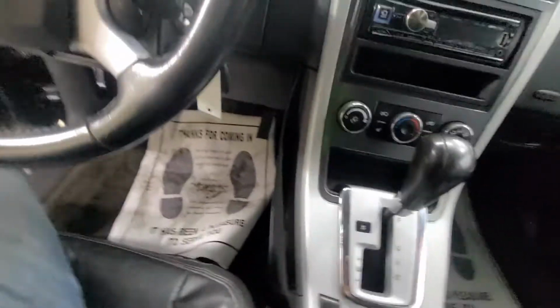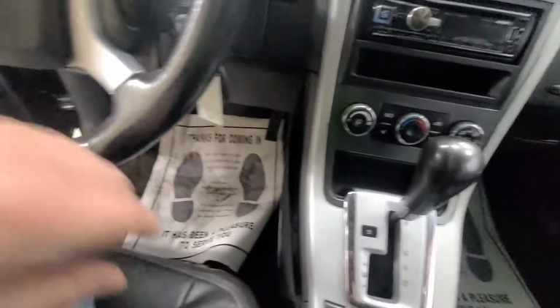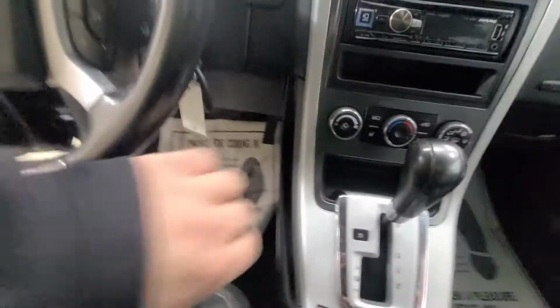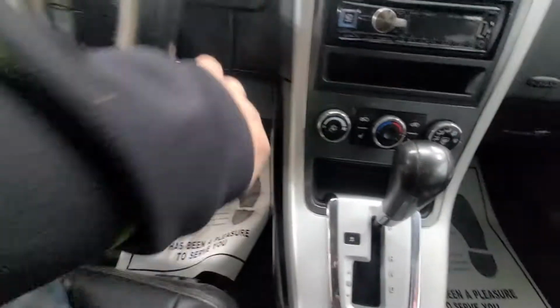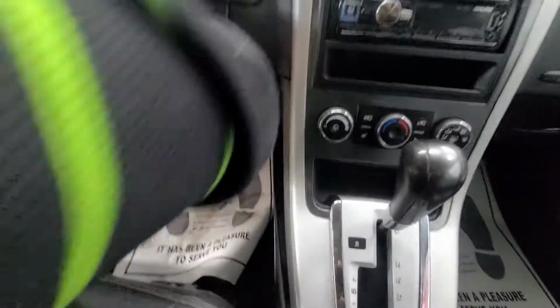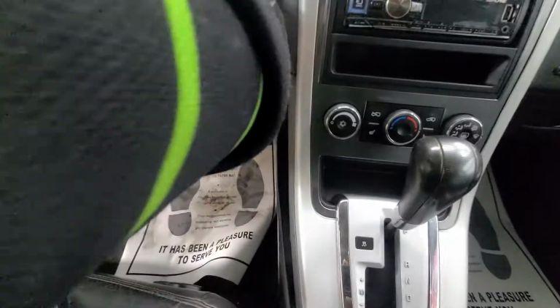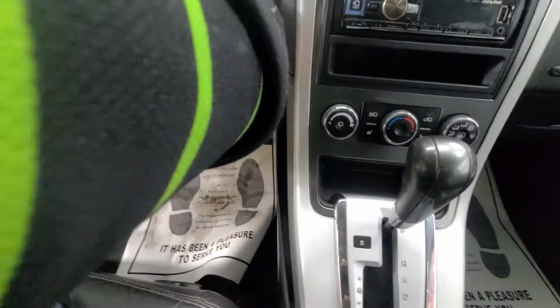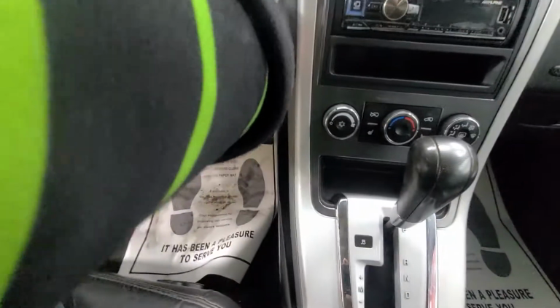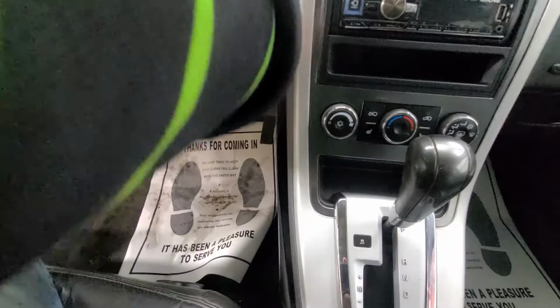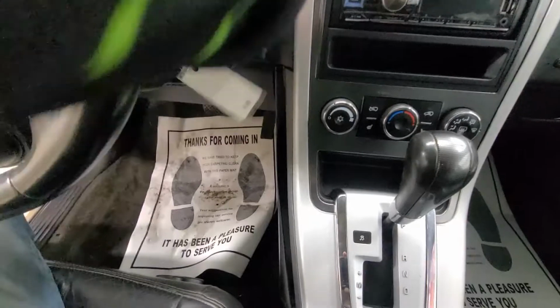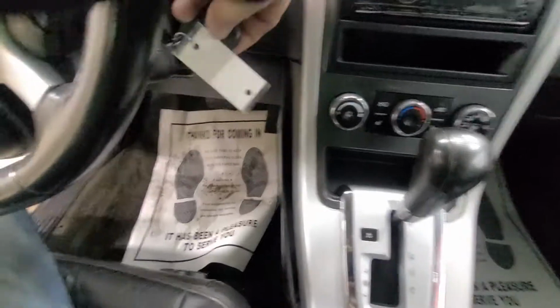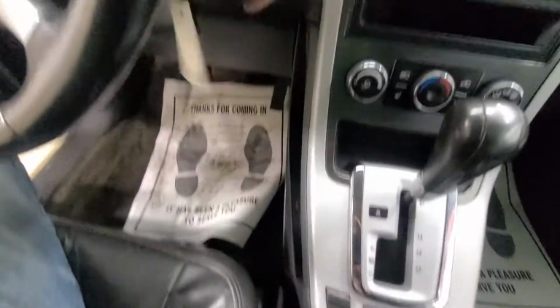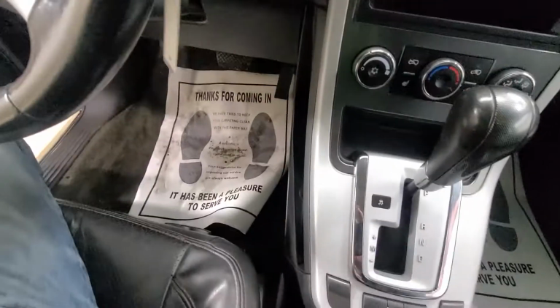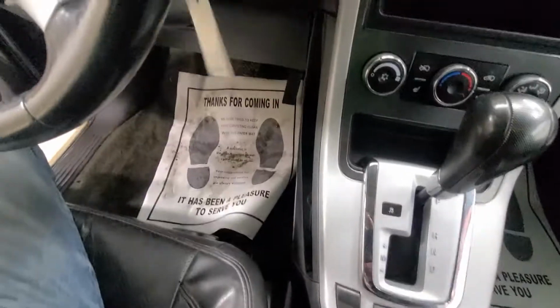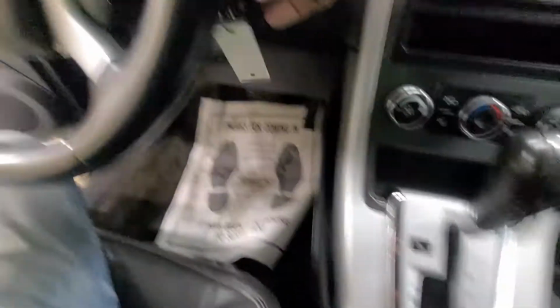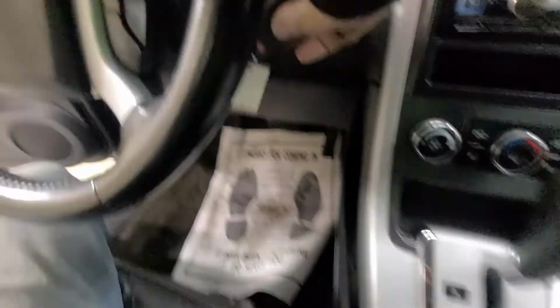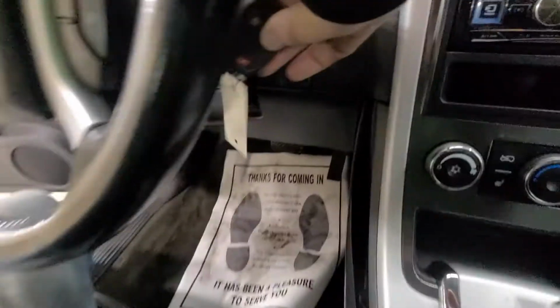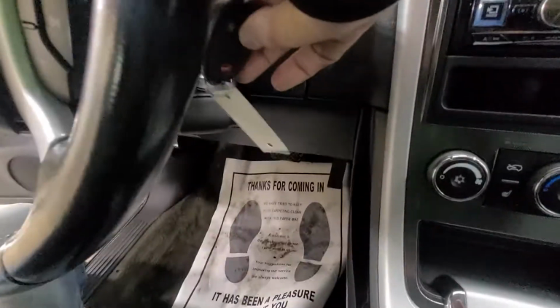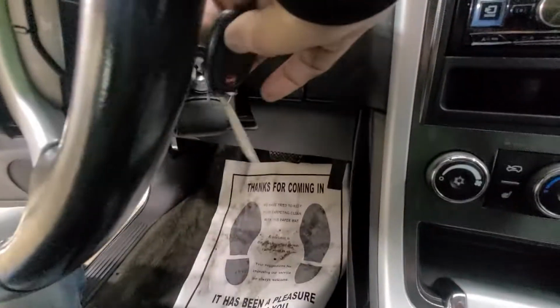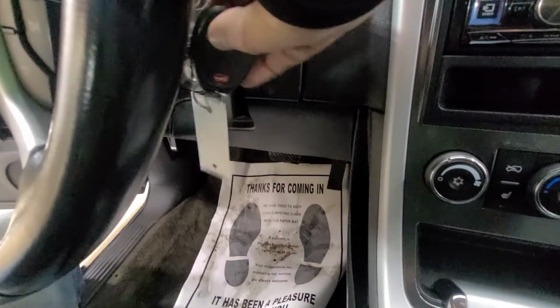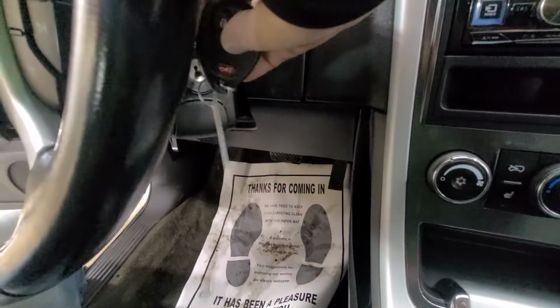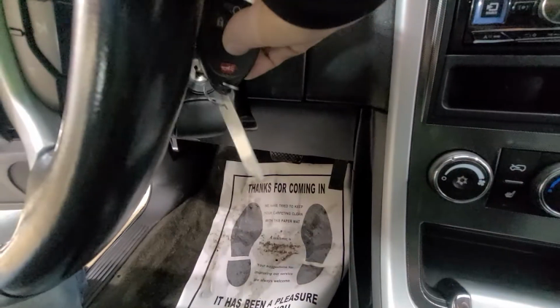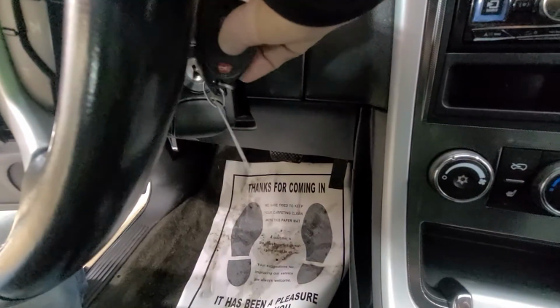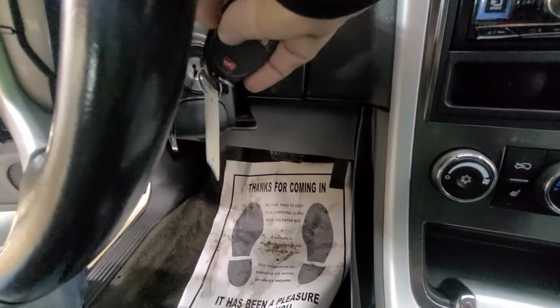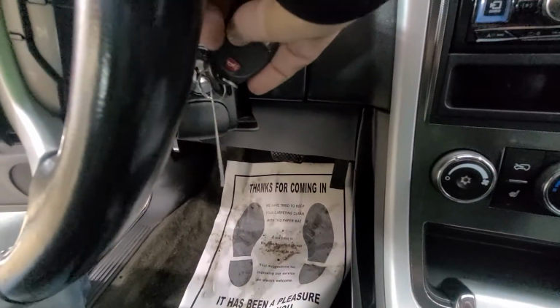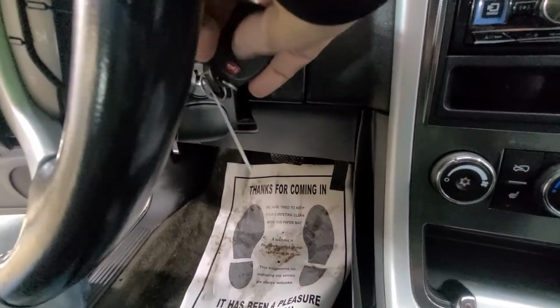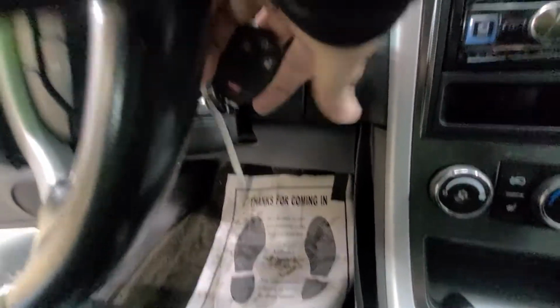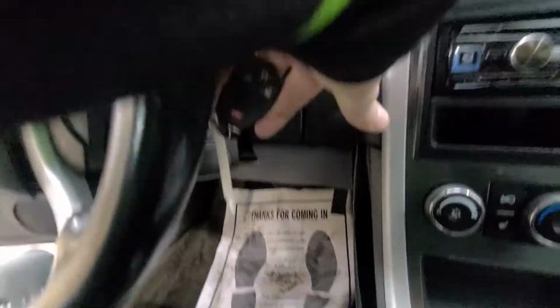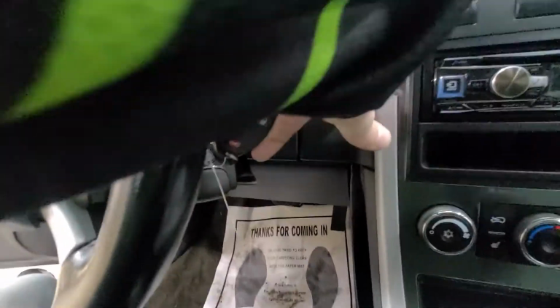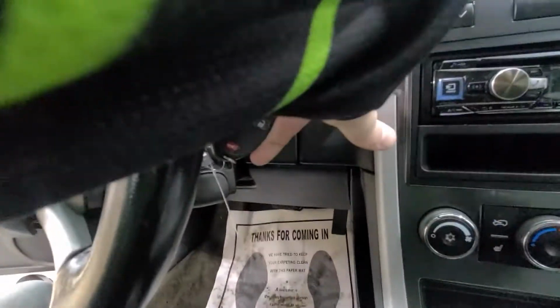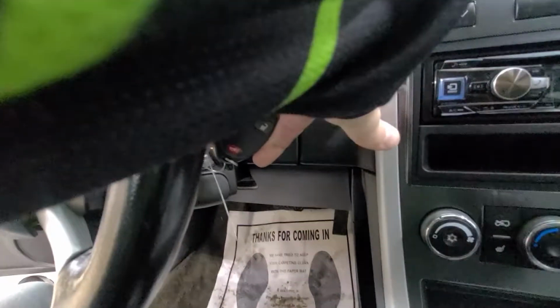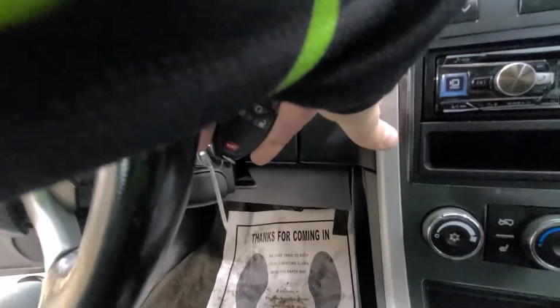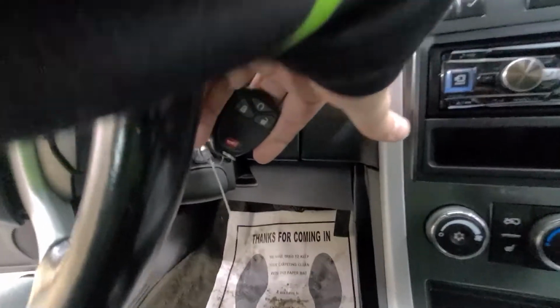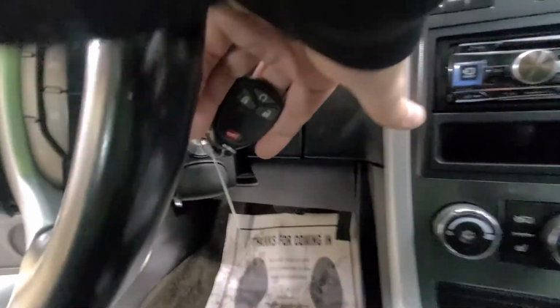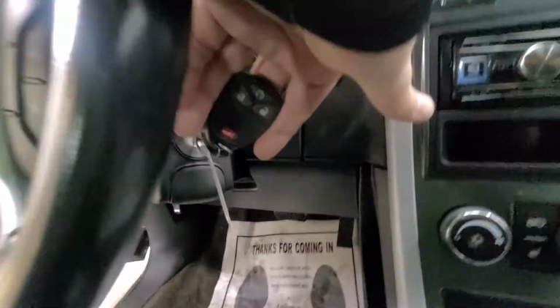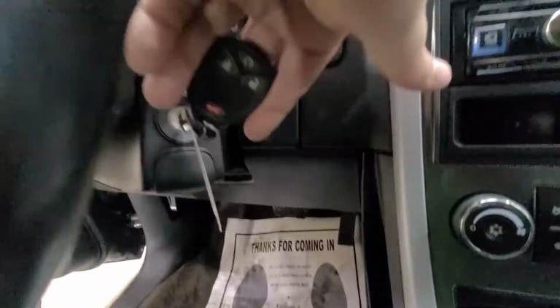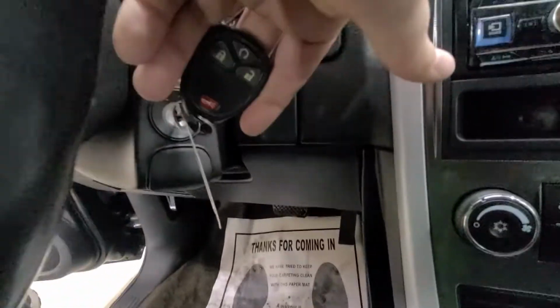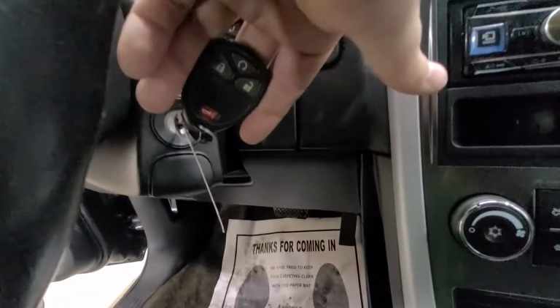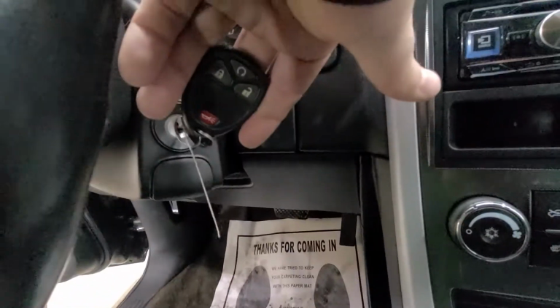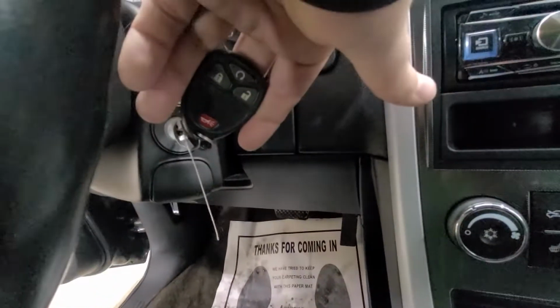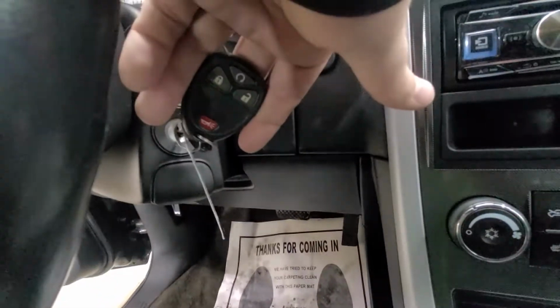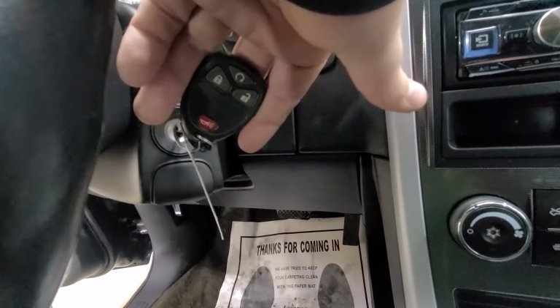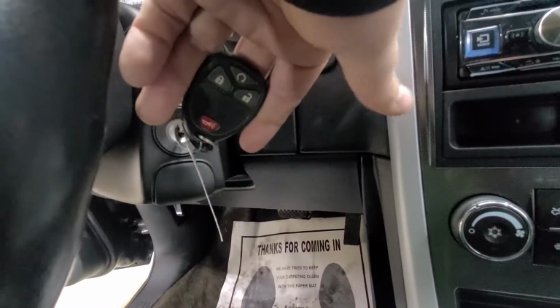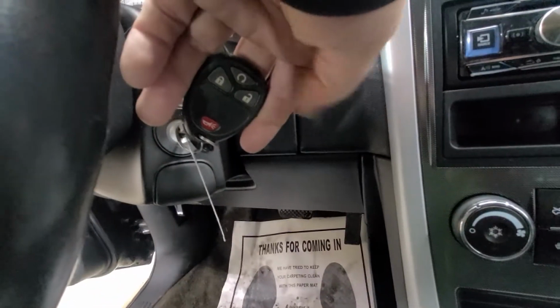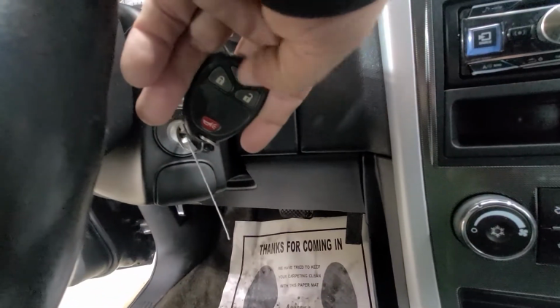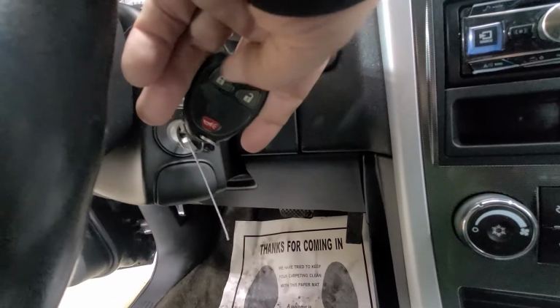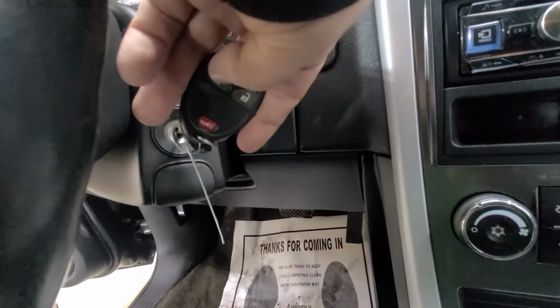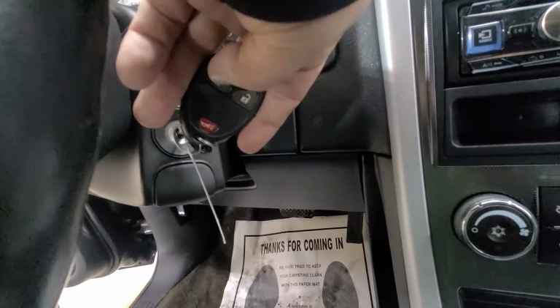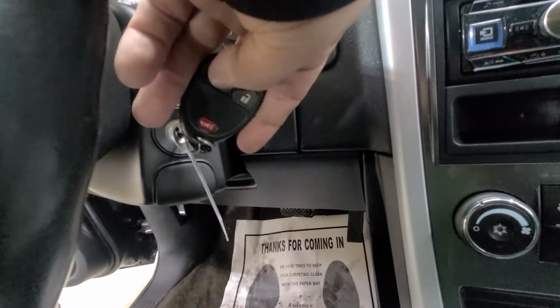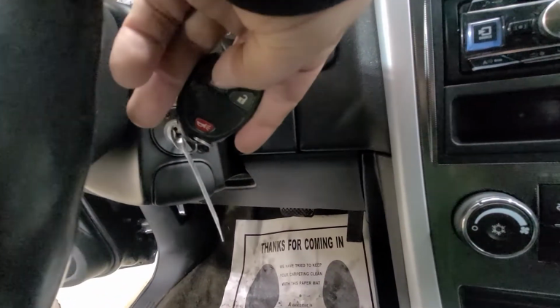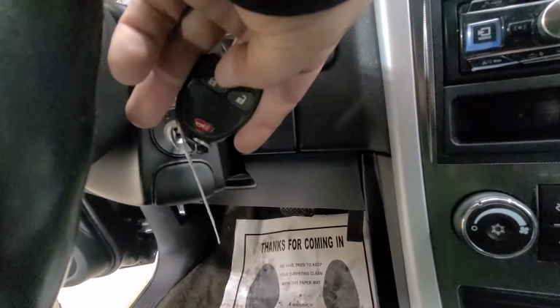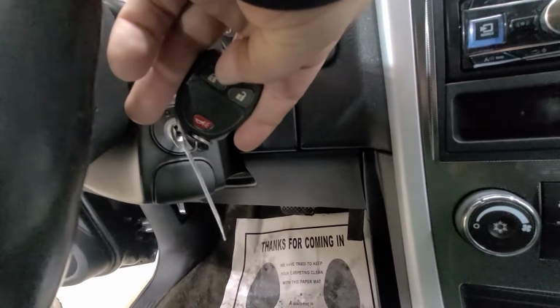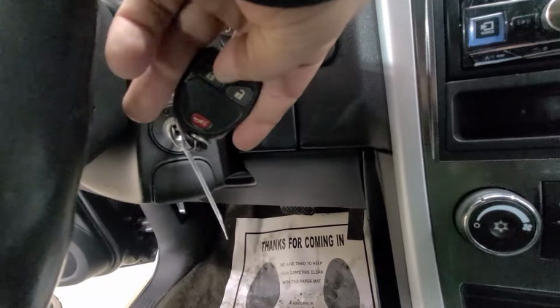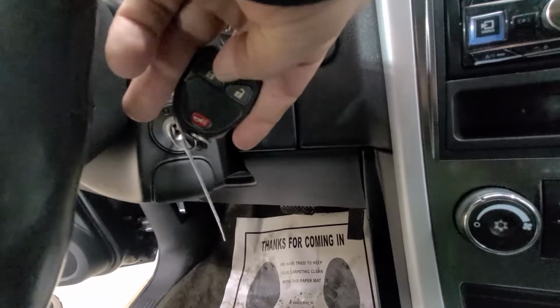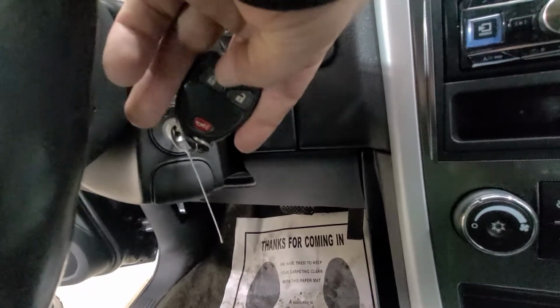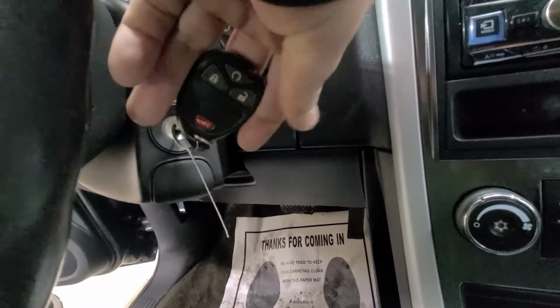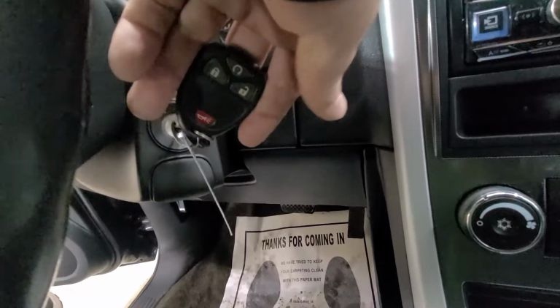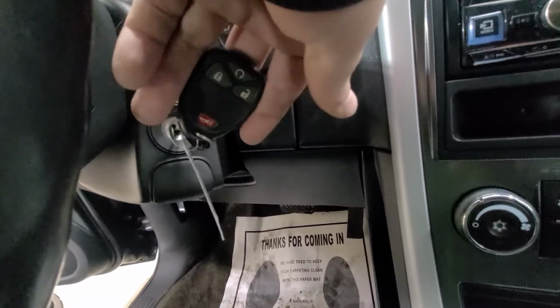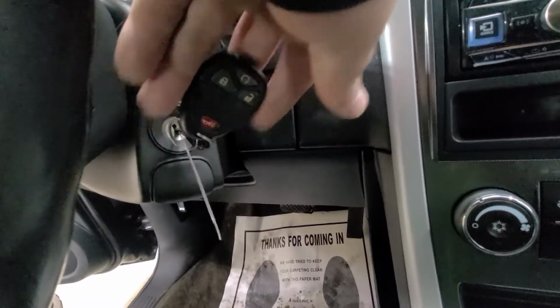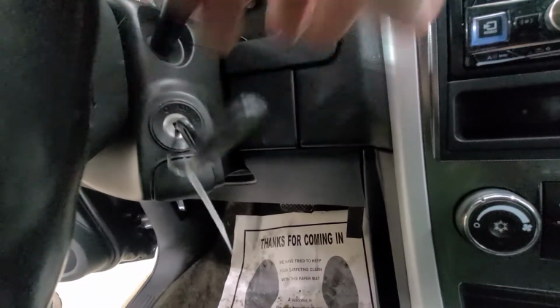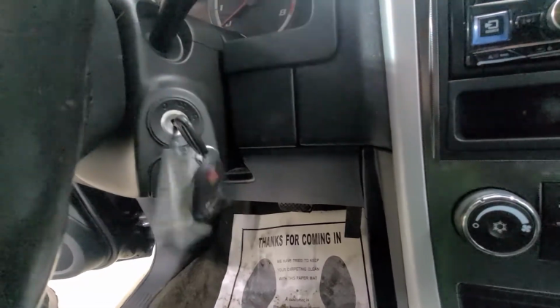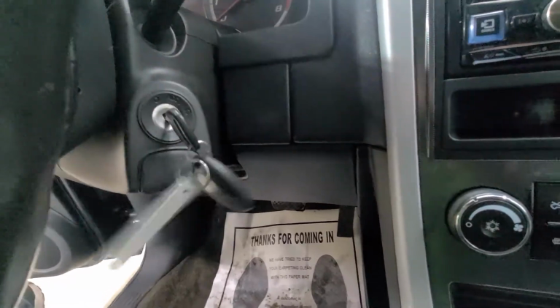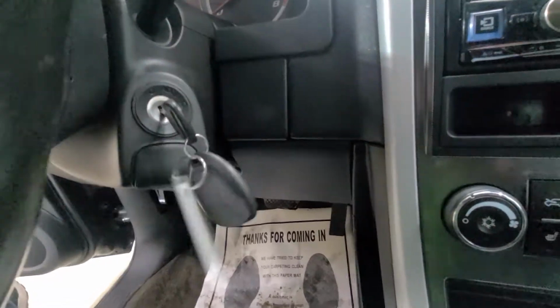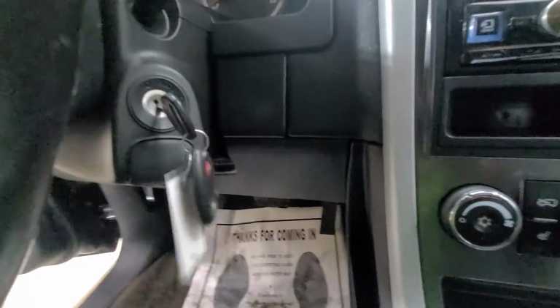Your remote start is on your key fob. So you lock it, honk it, hold it down for four seconds and the vehicle will start.